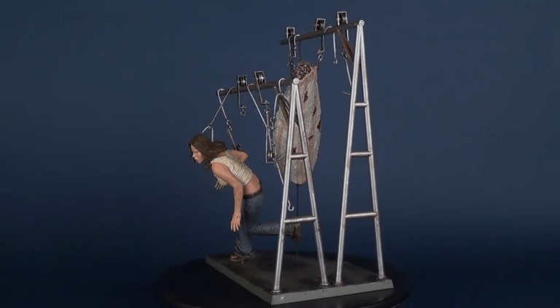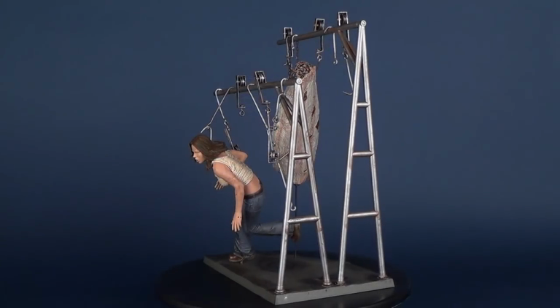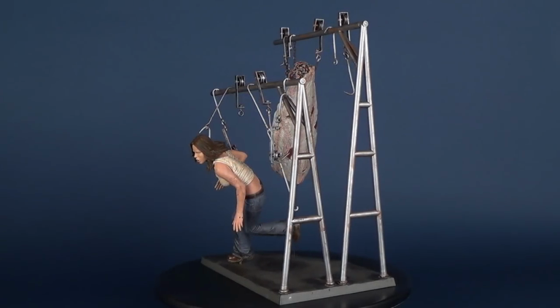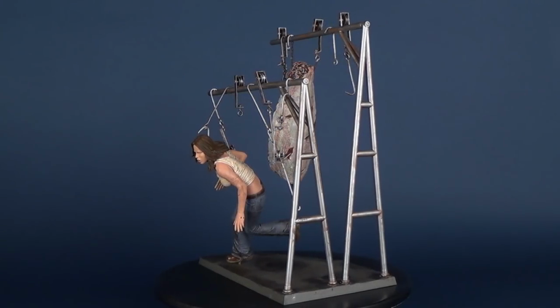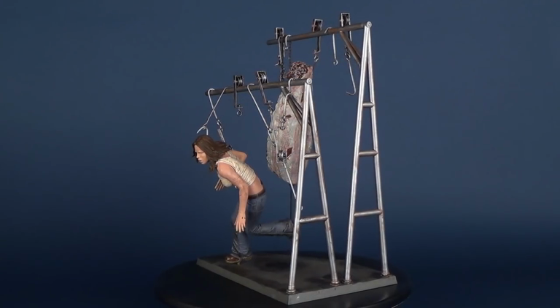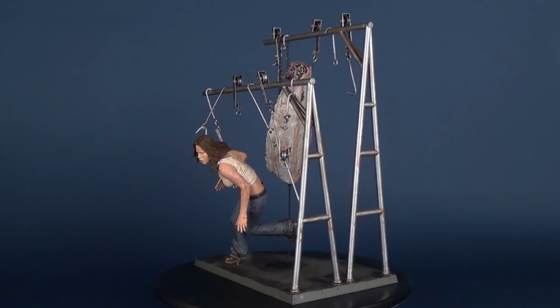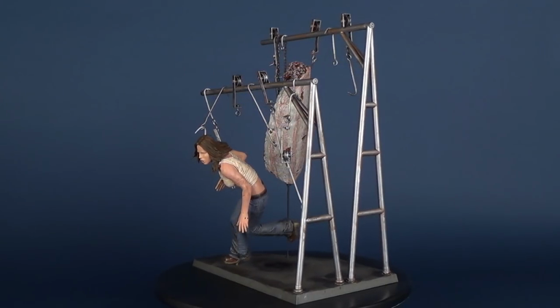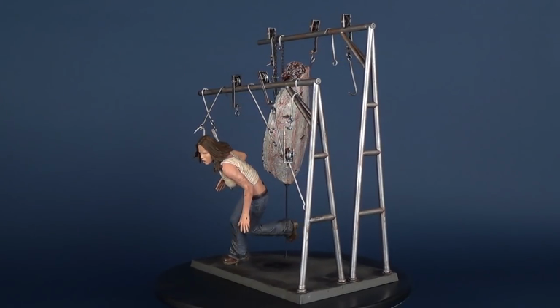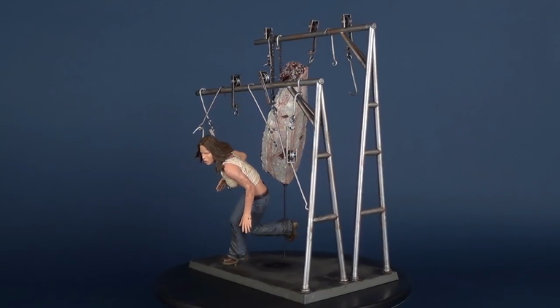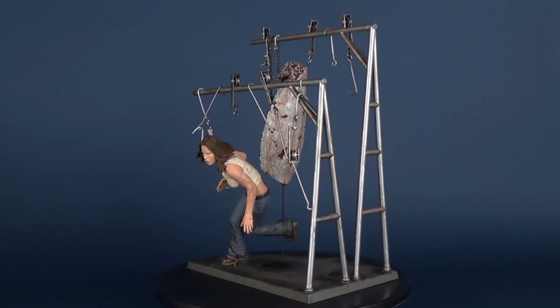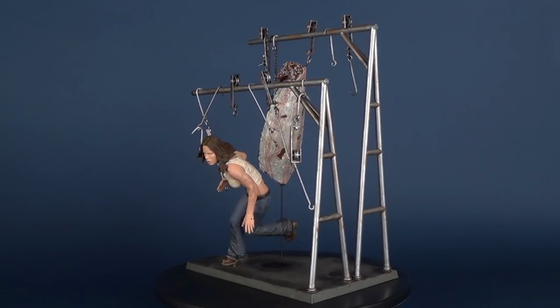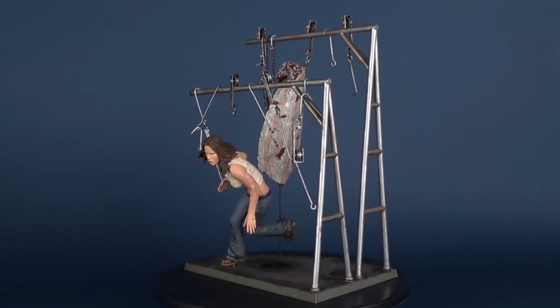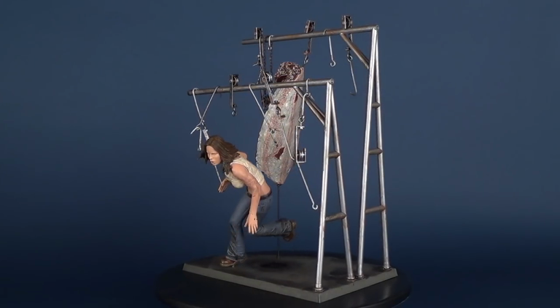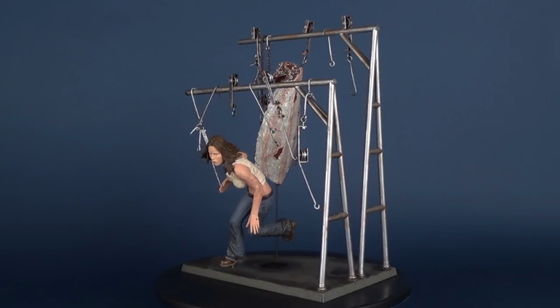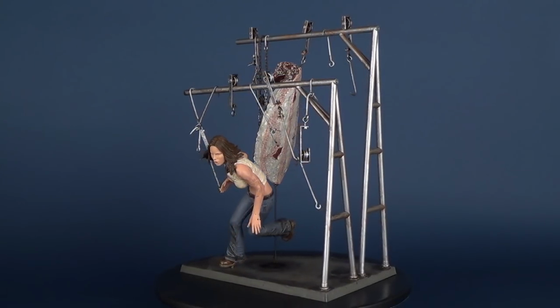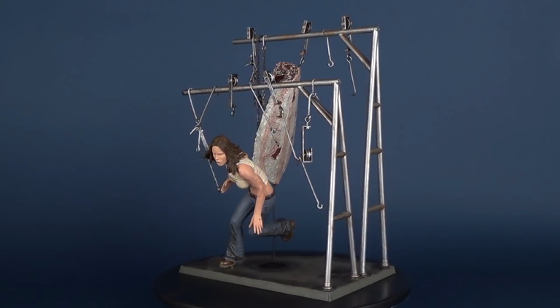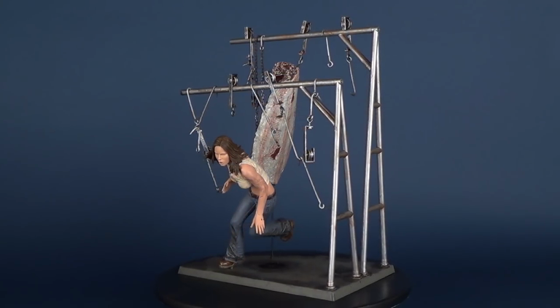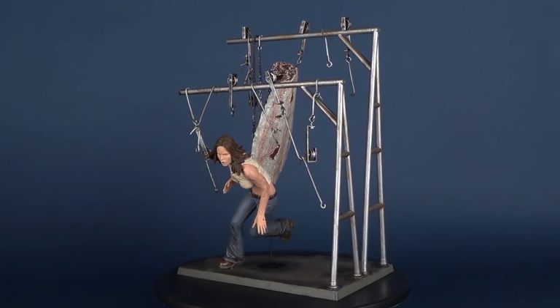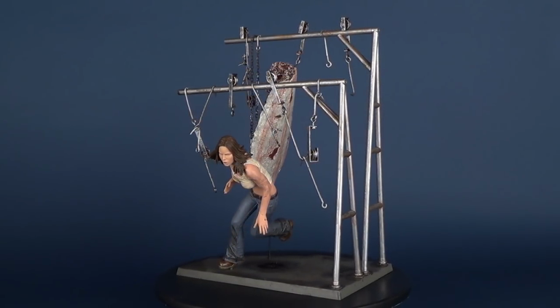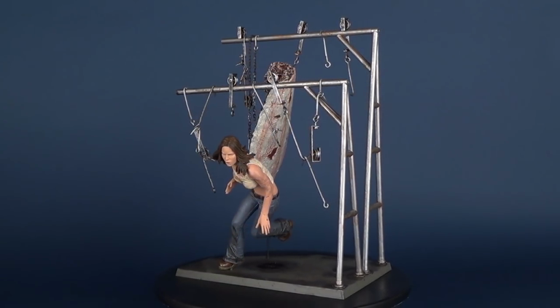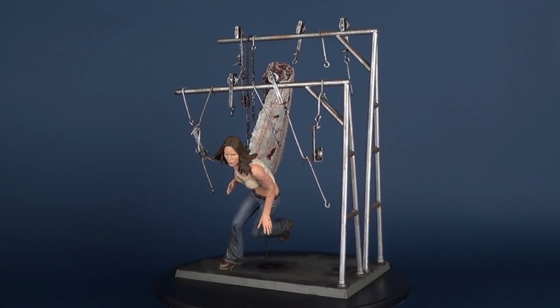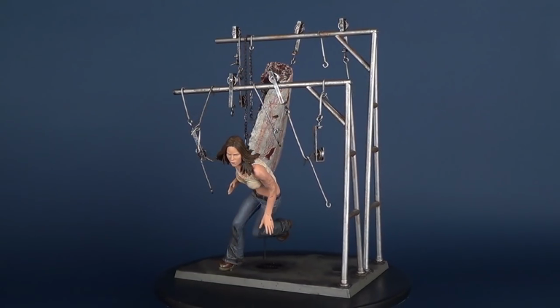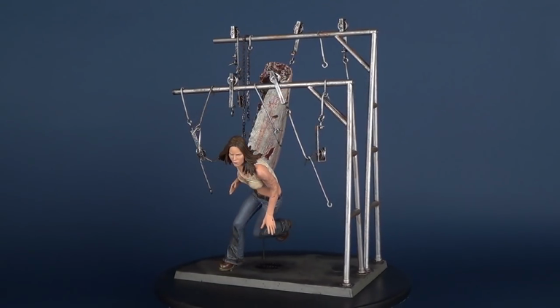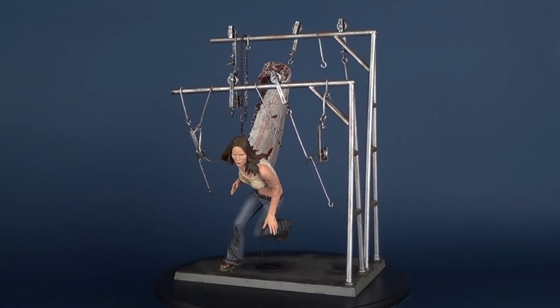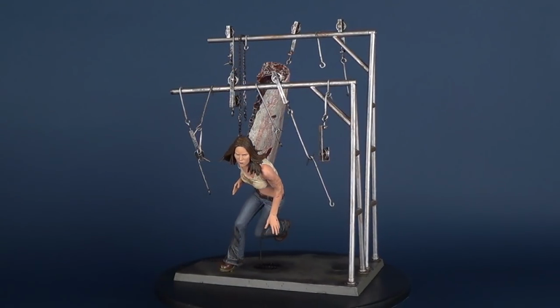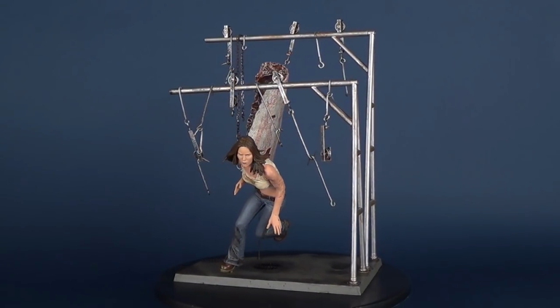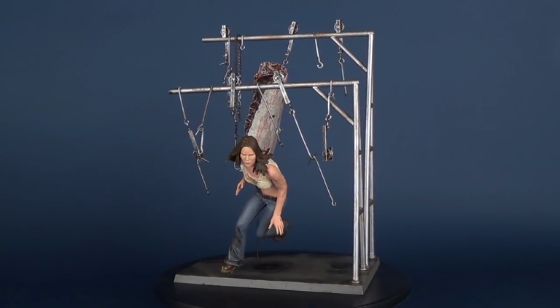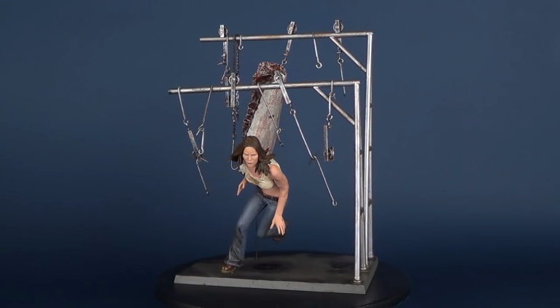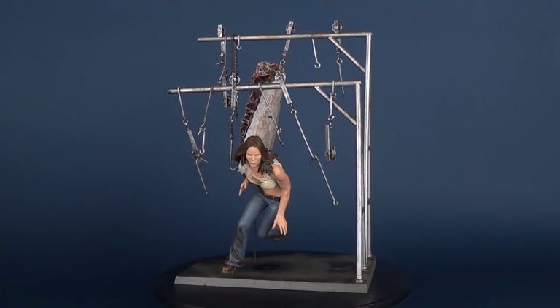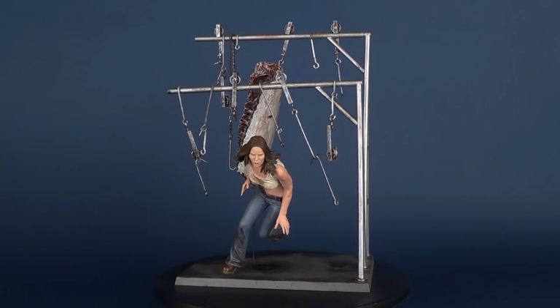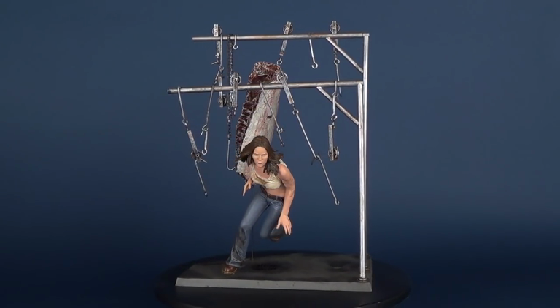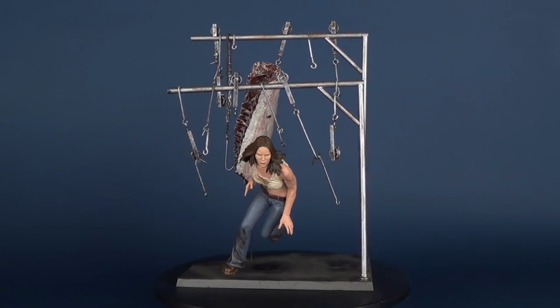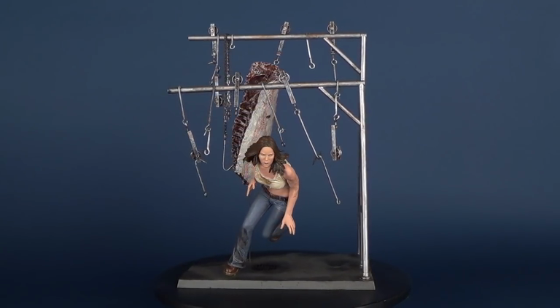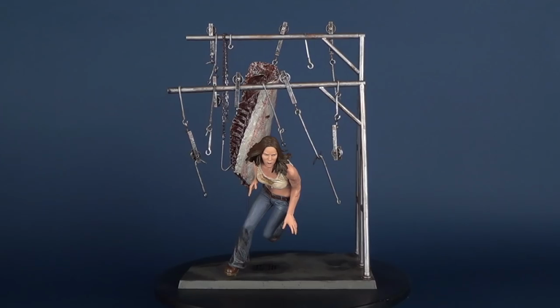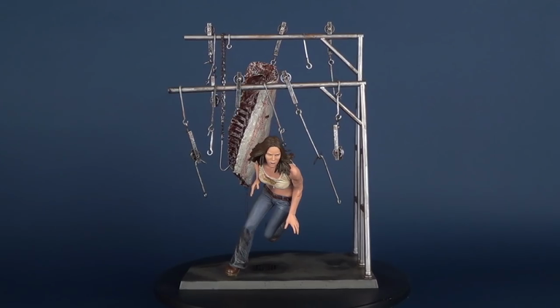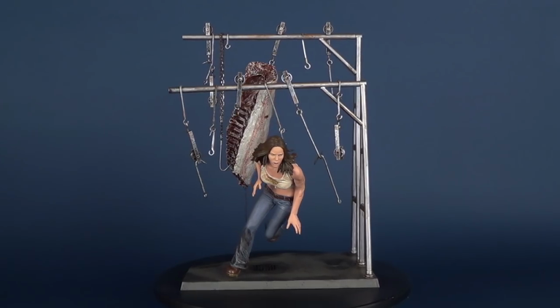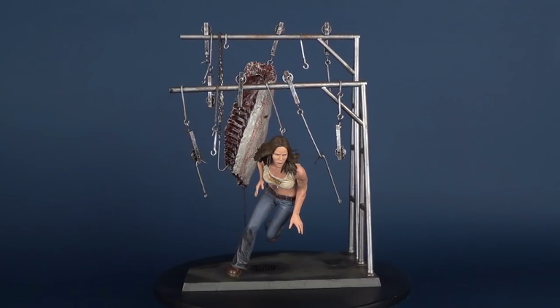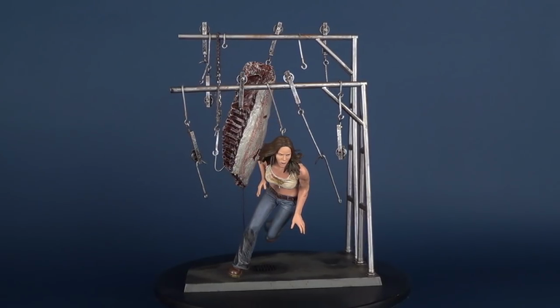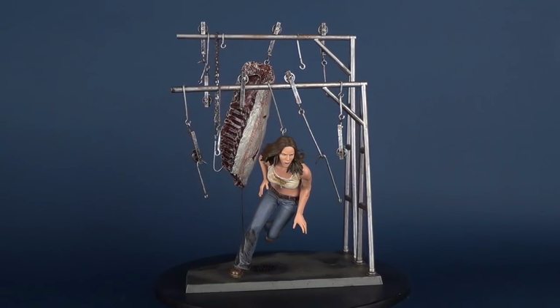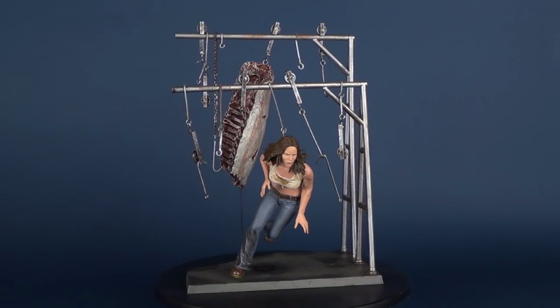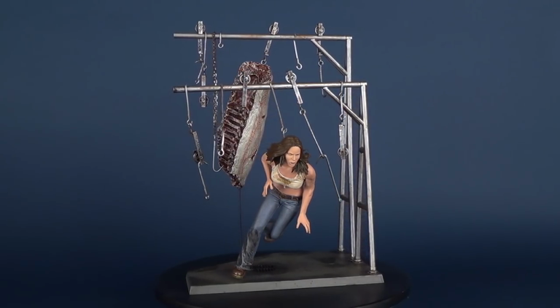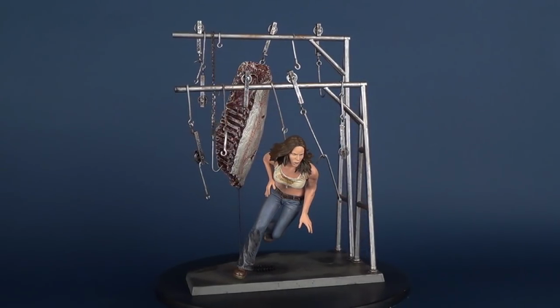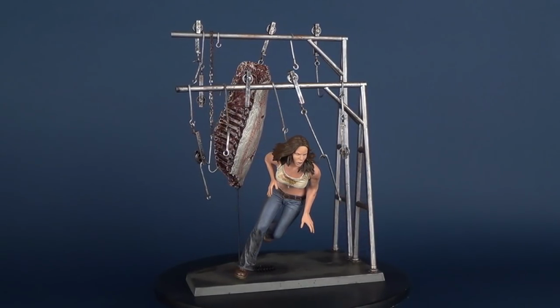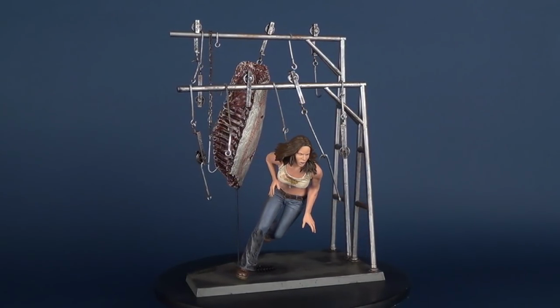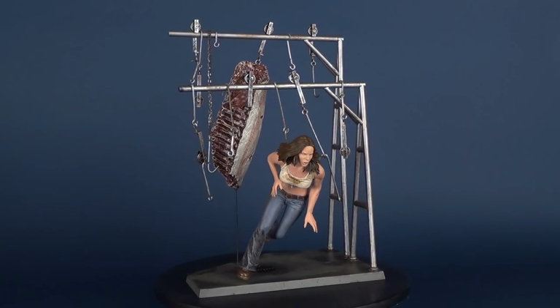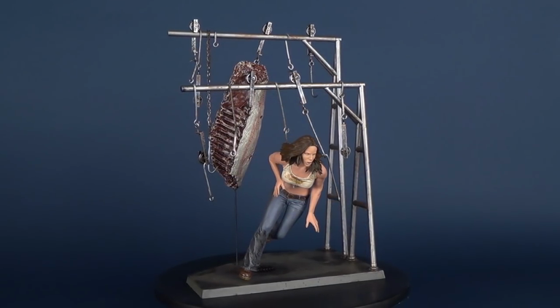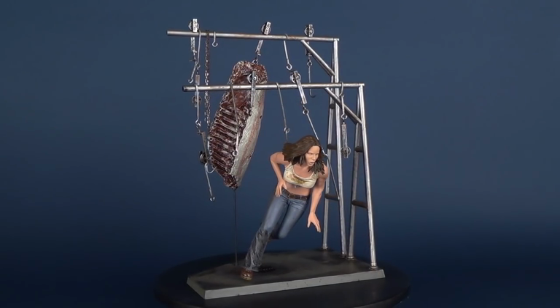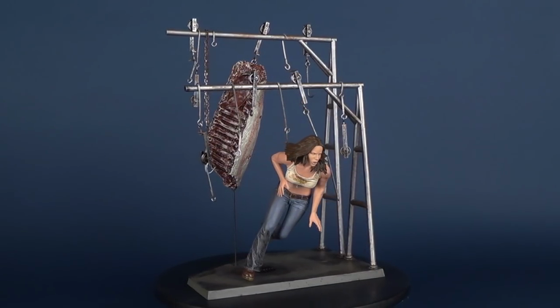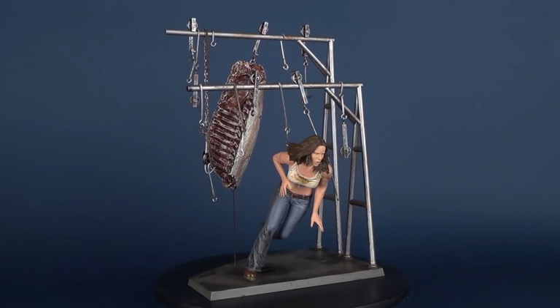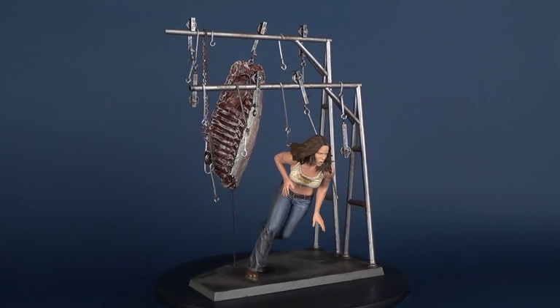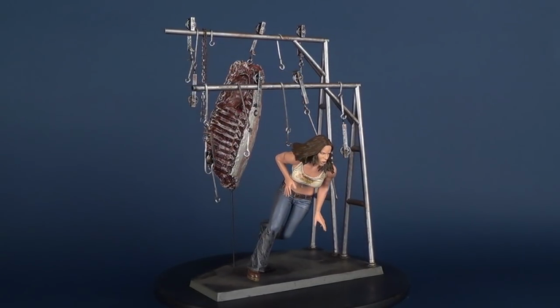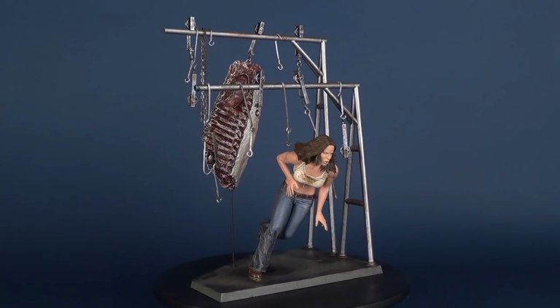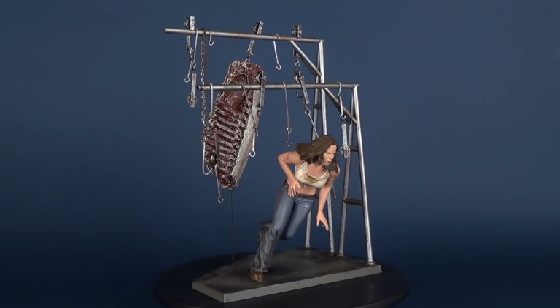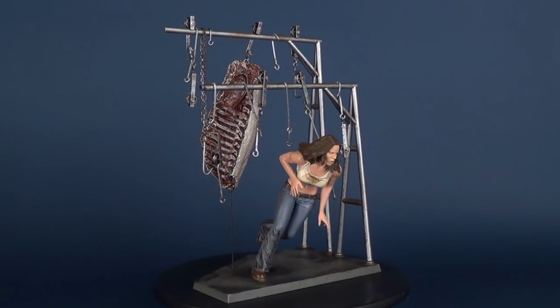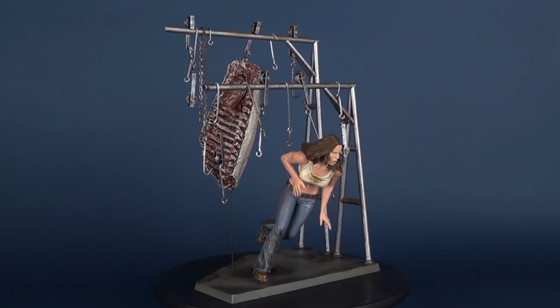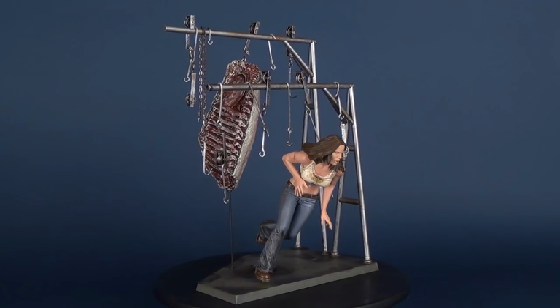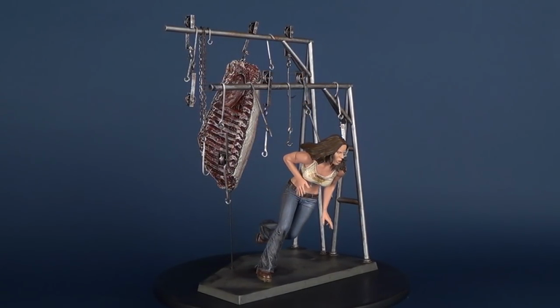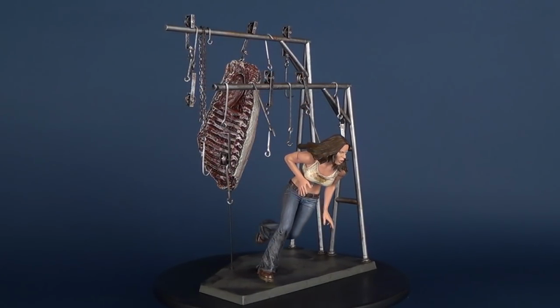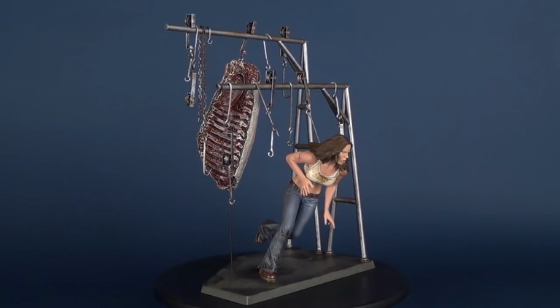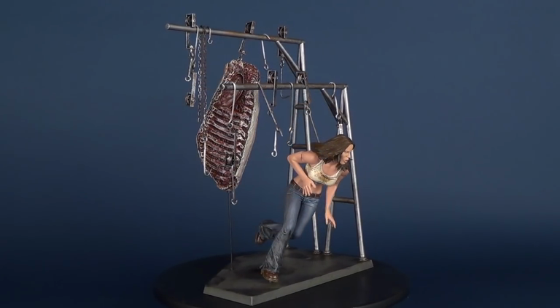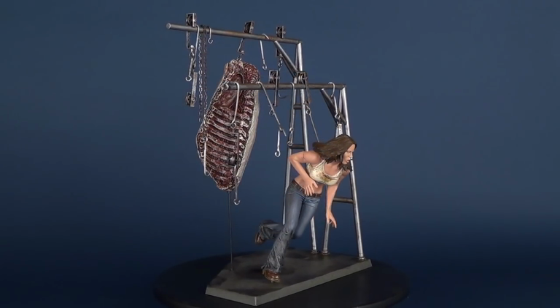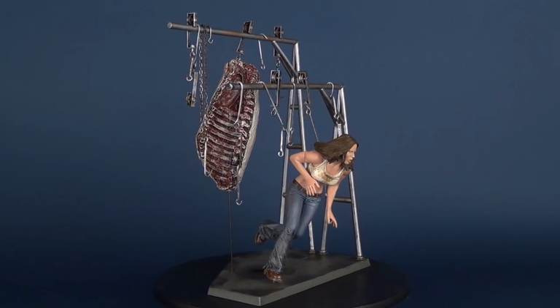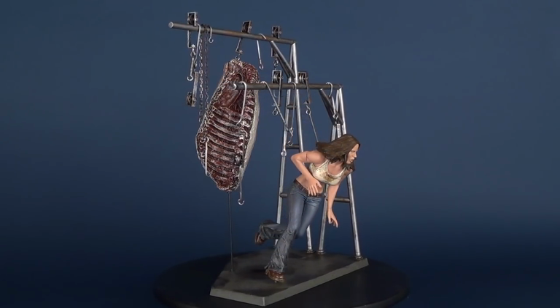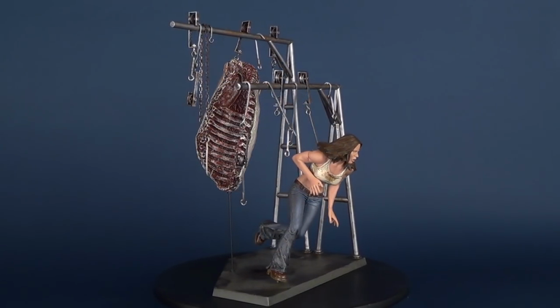Today's video we're going to be checking out the McFarlane Toys Movie Maniacs Series 7. This is the Texas Chainsaw Massacre remake, Erin.